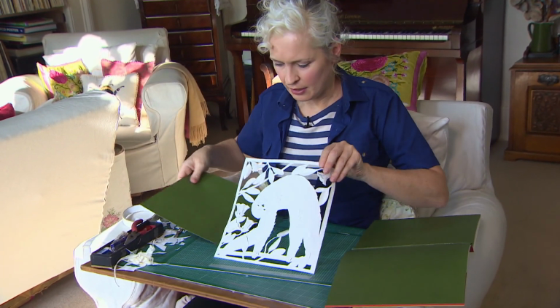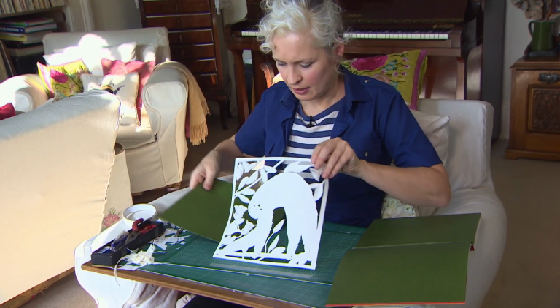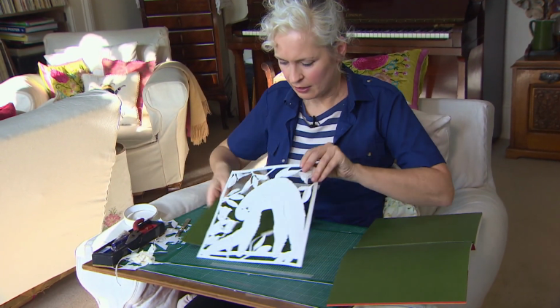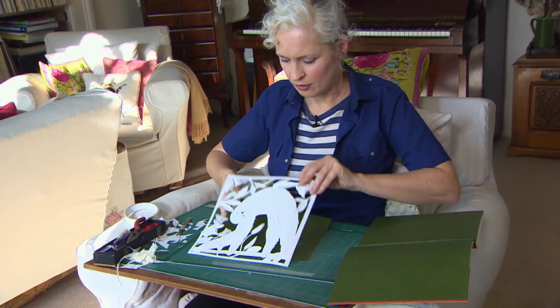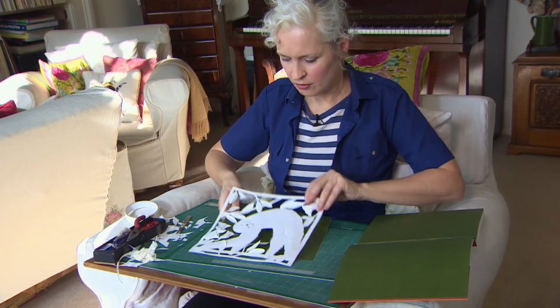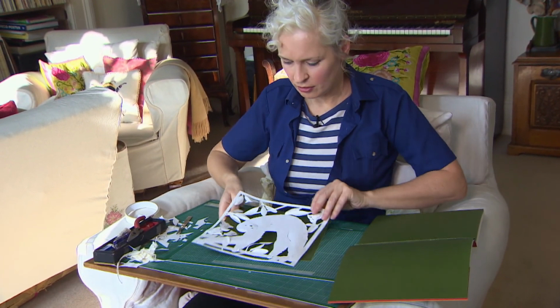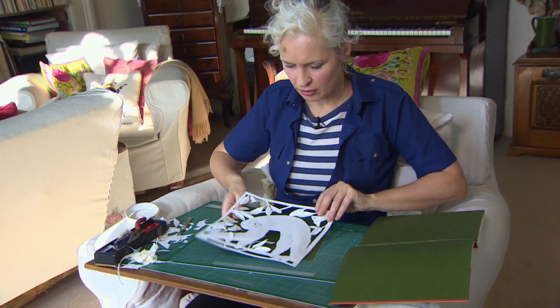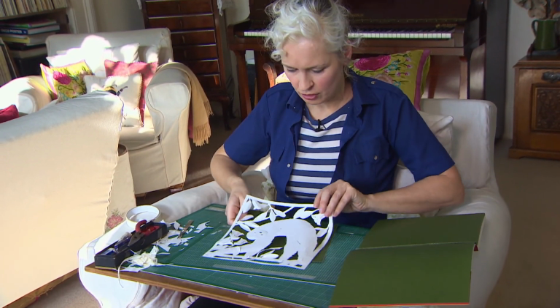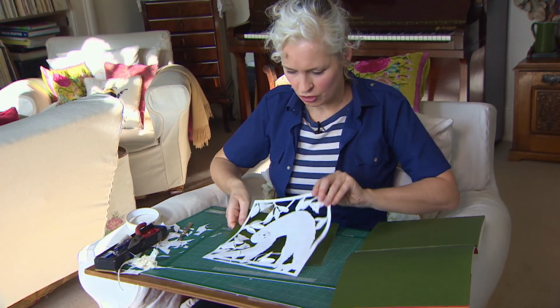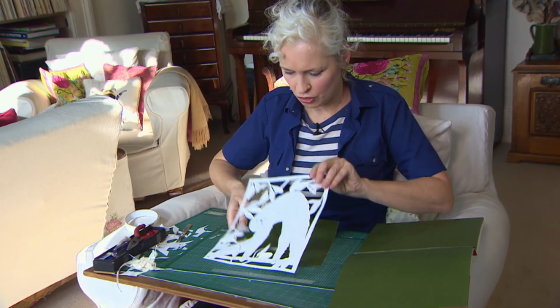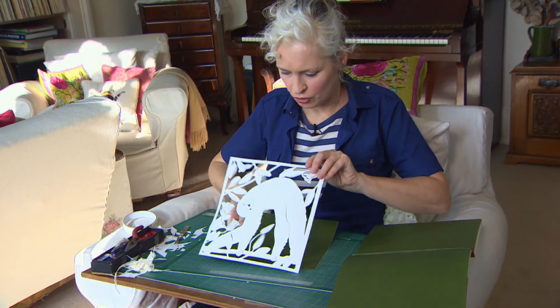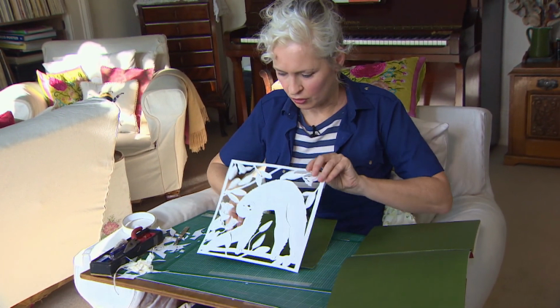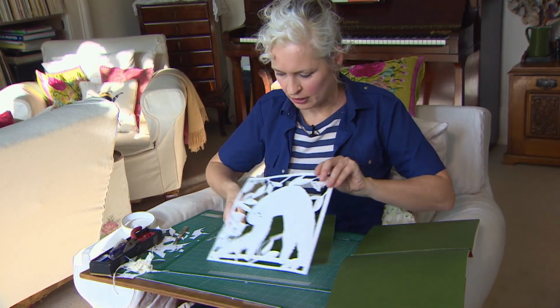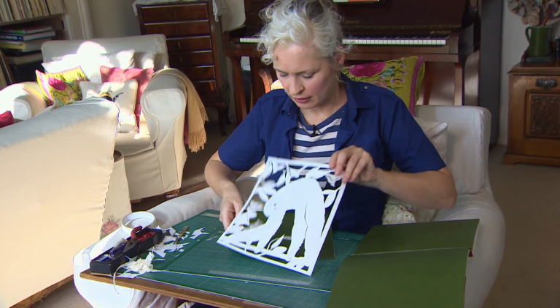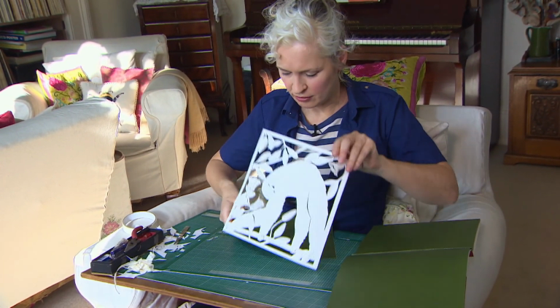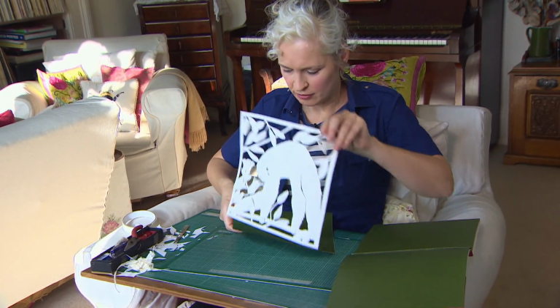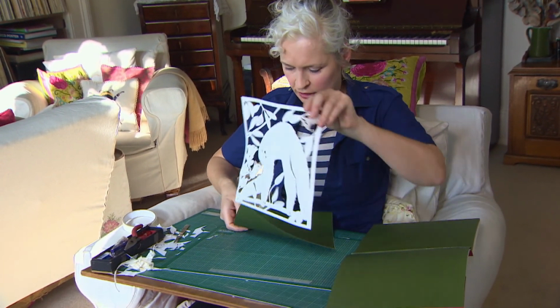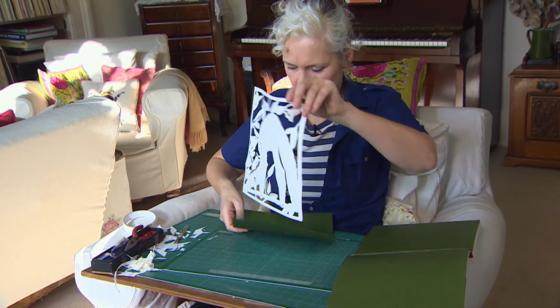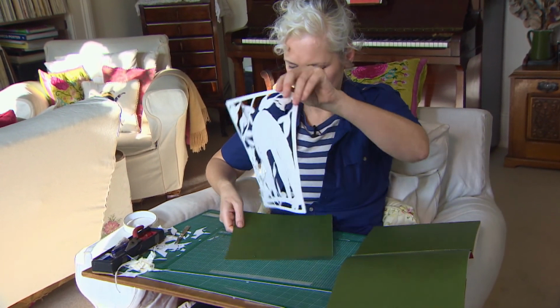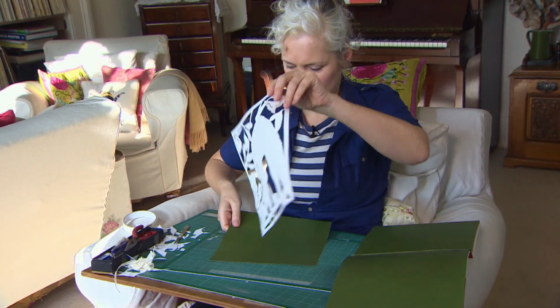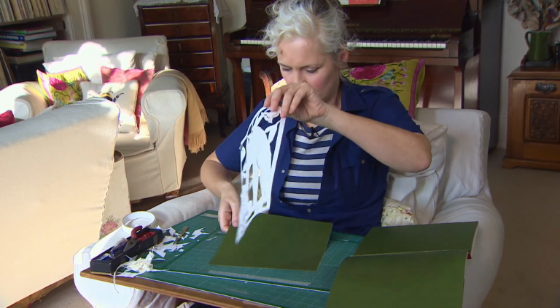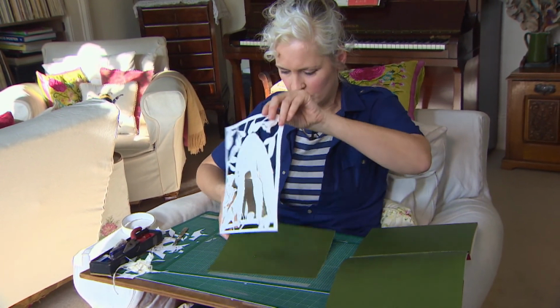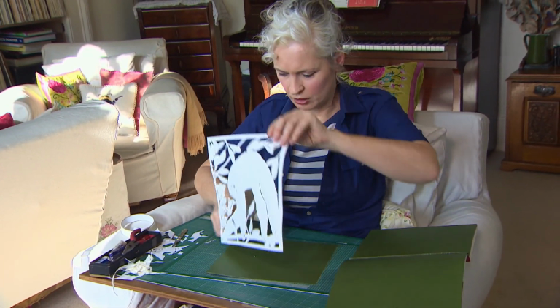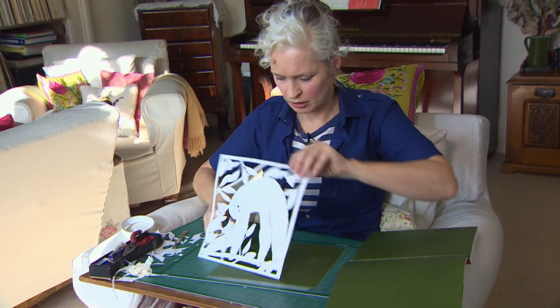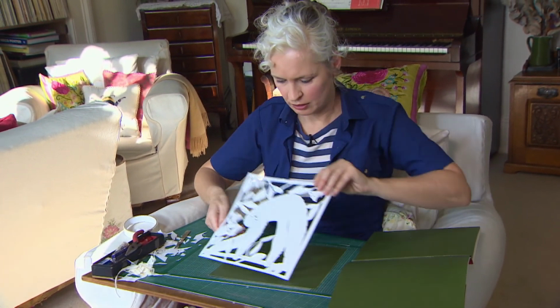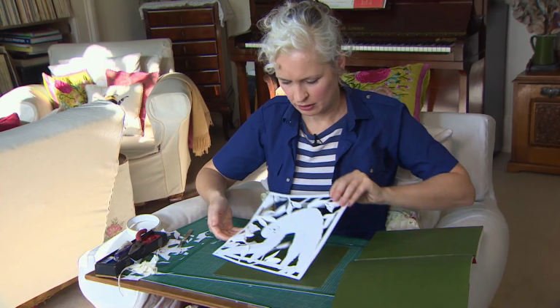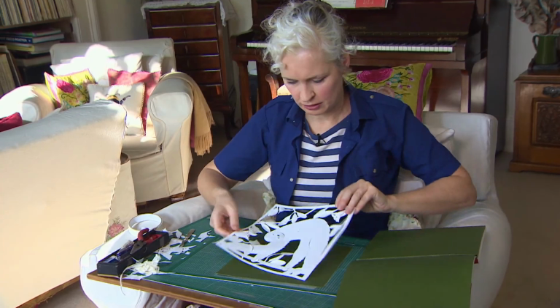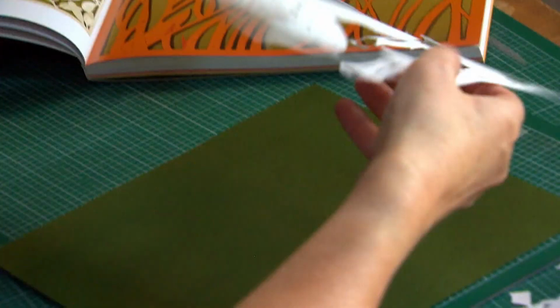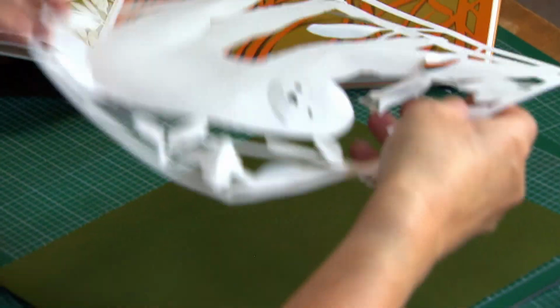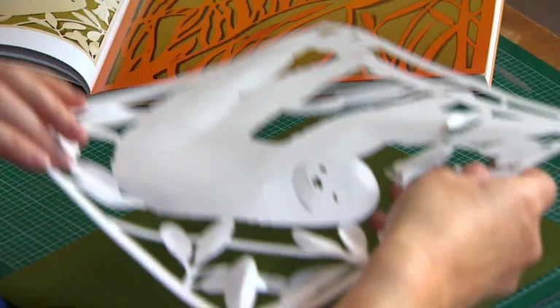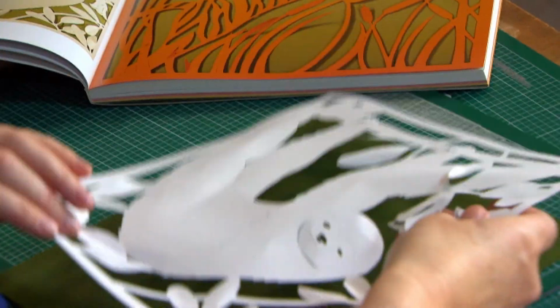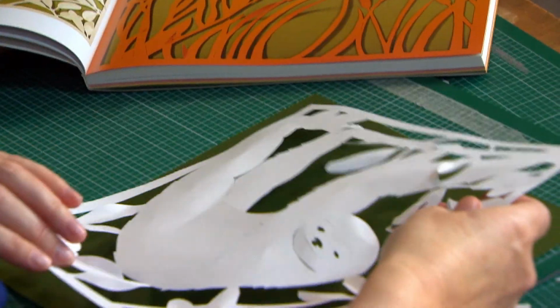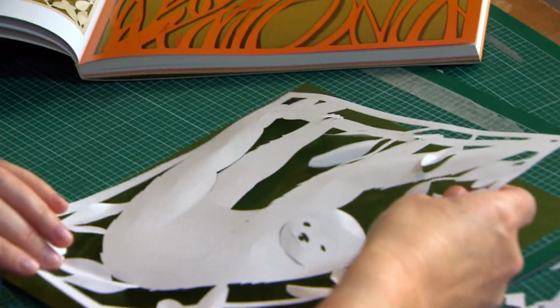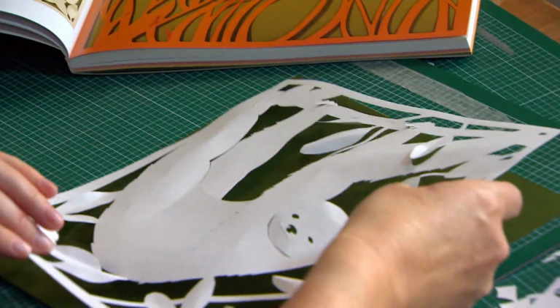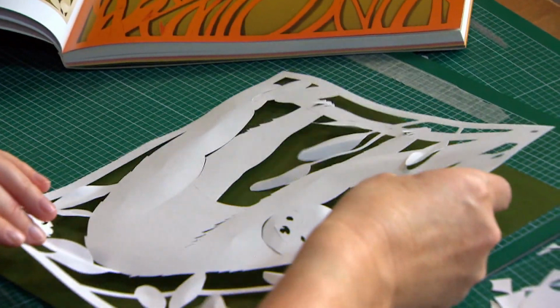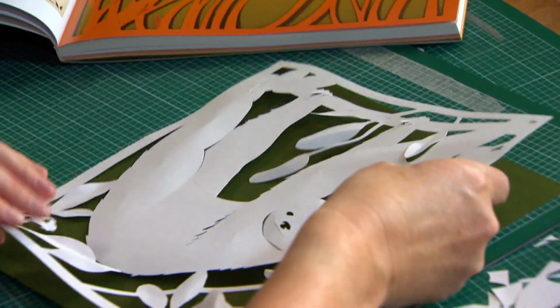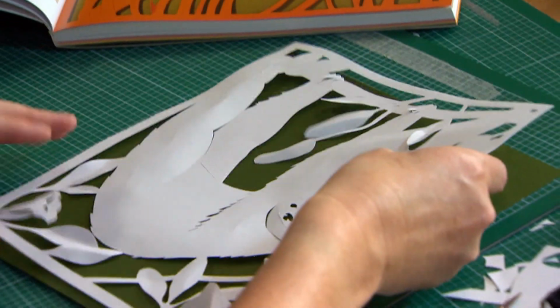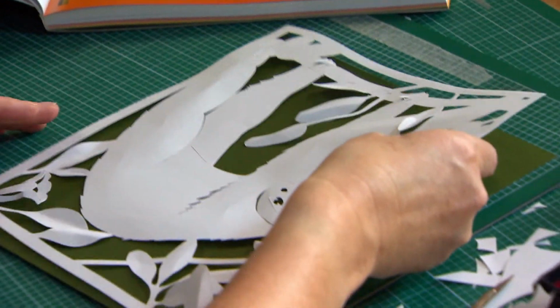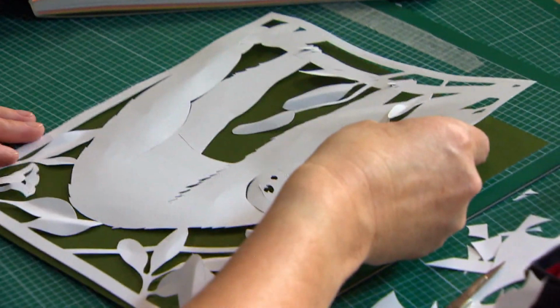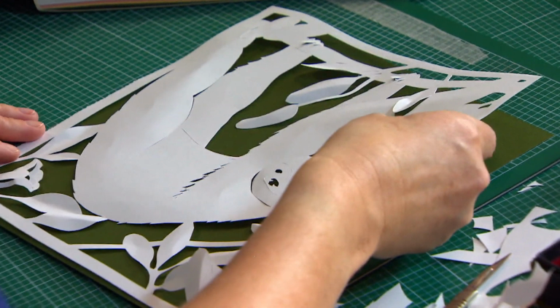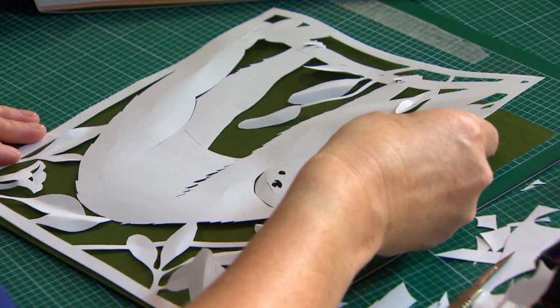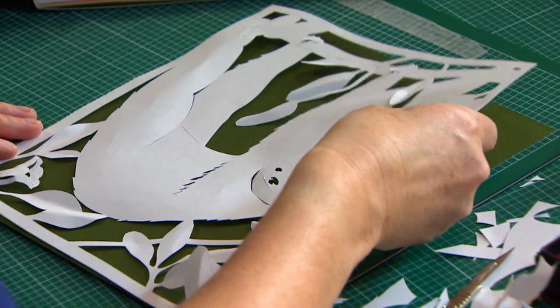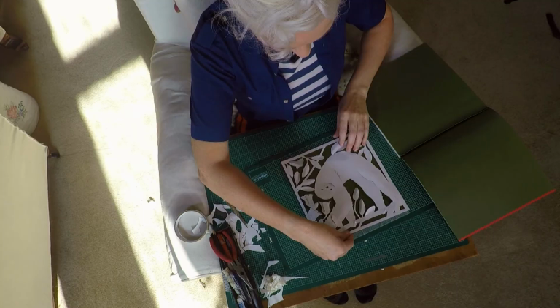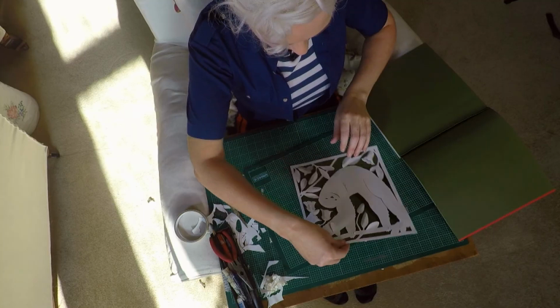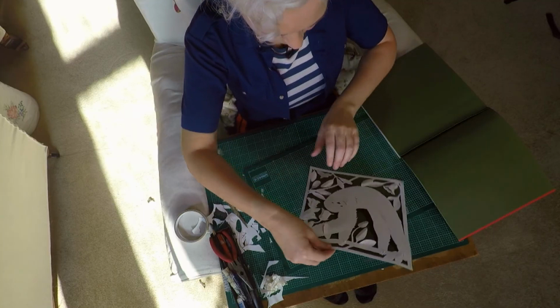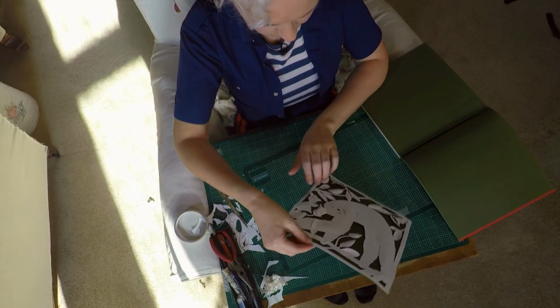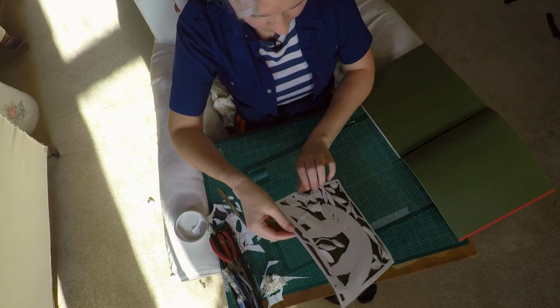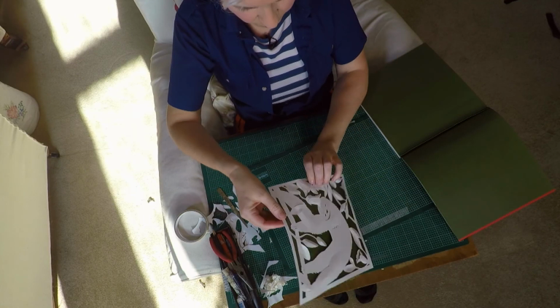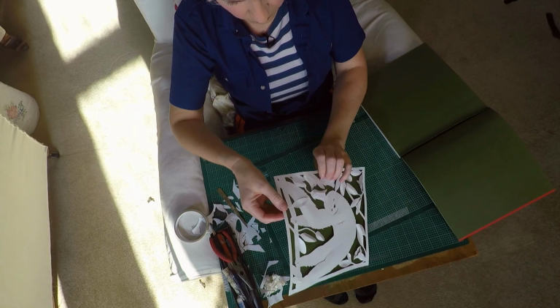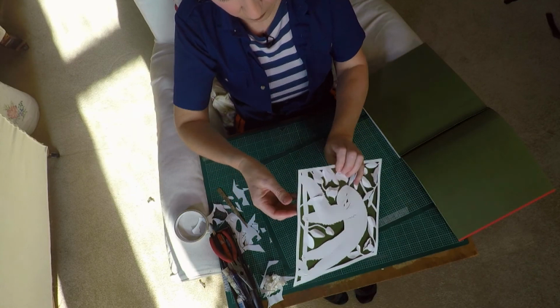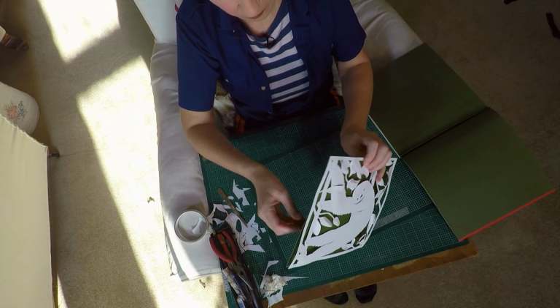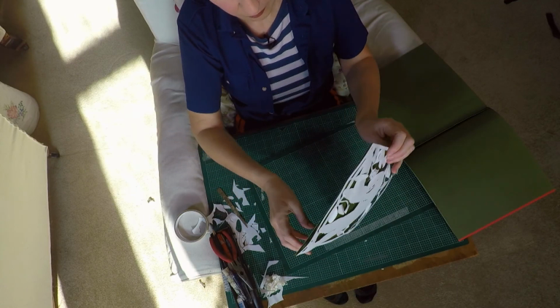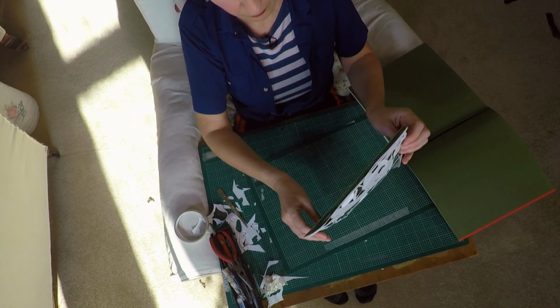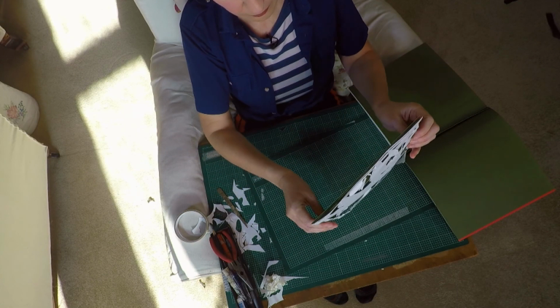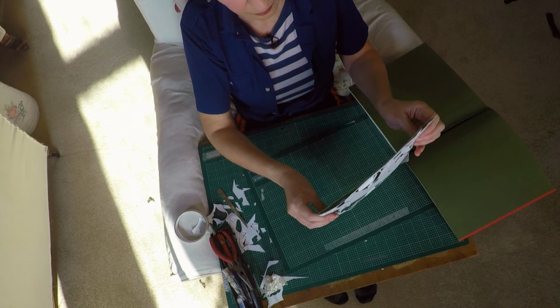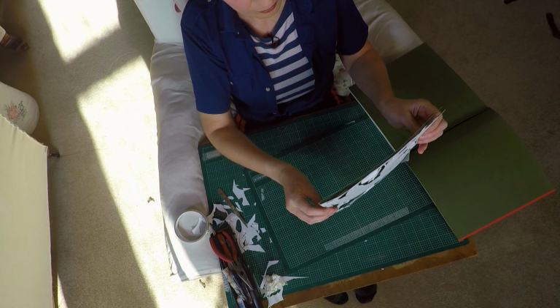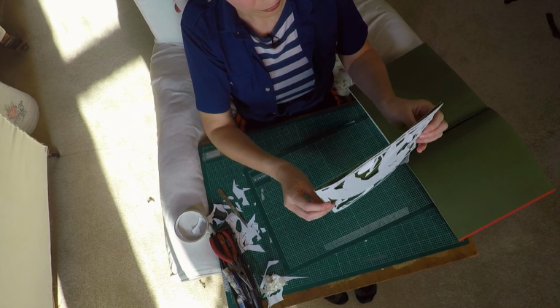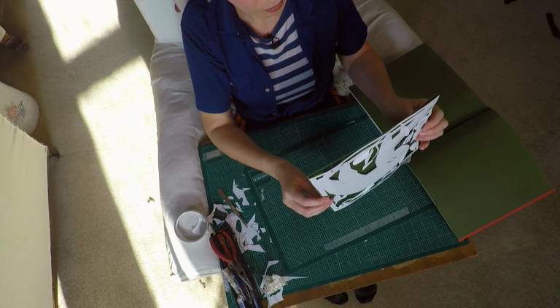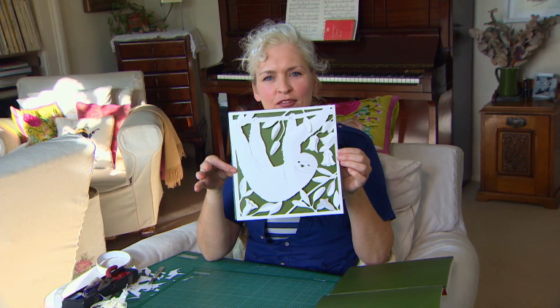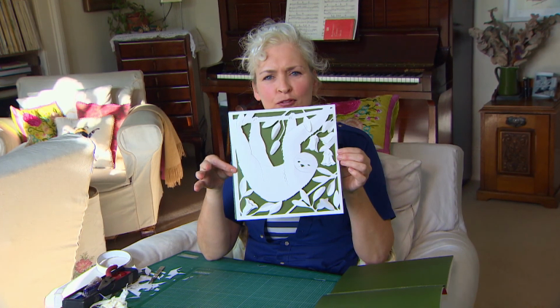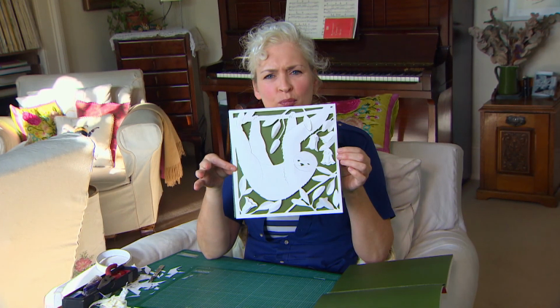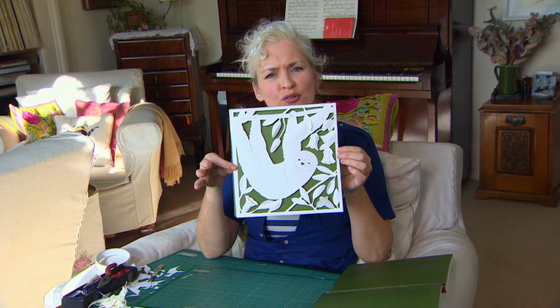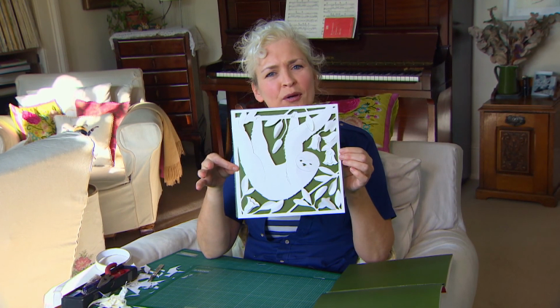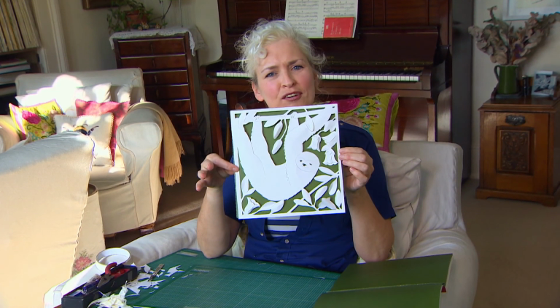And you can stick this on either with spray mount or with foam squares.